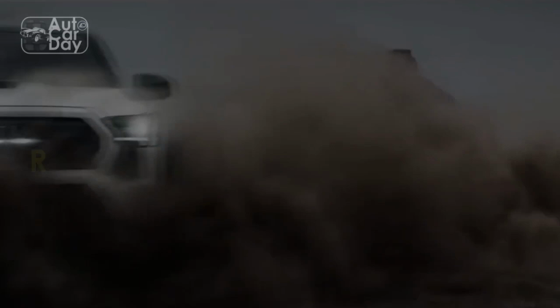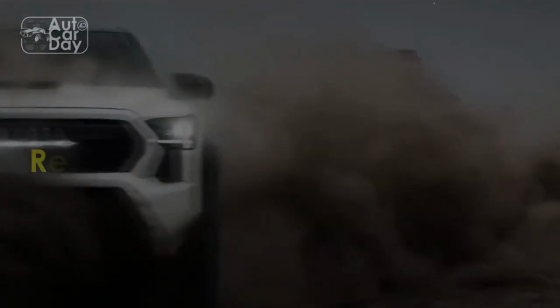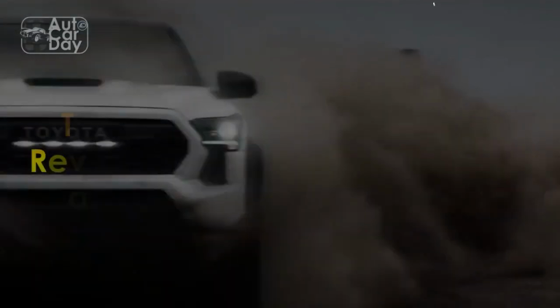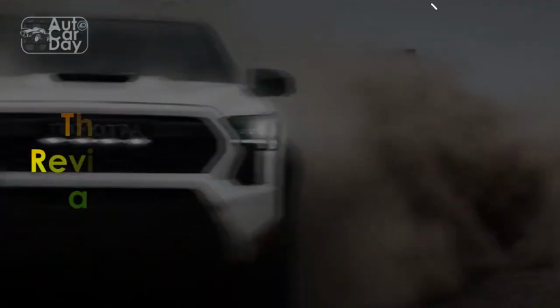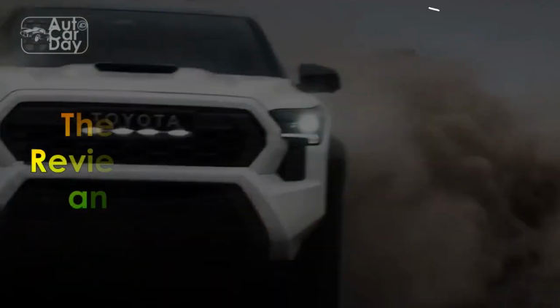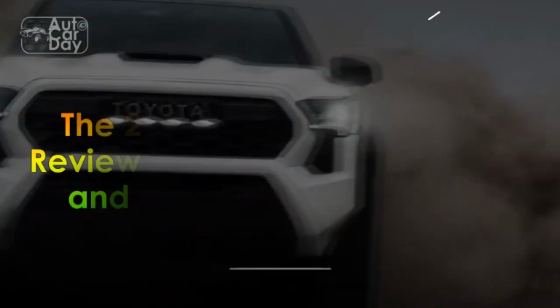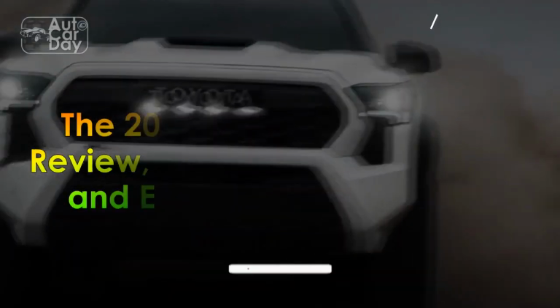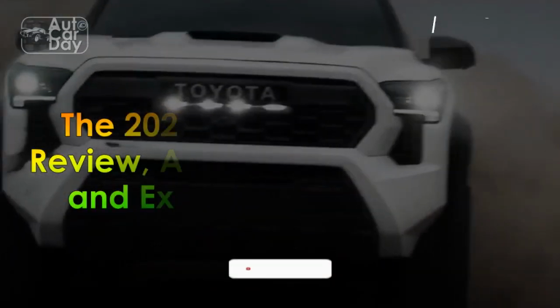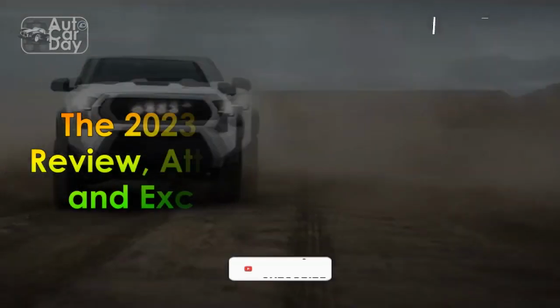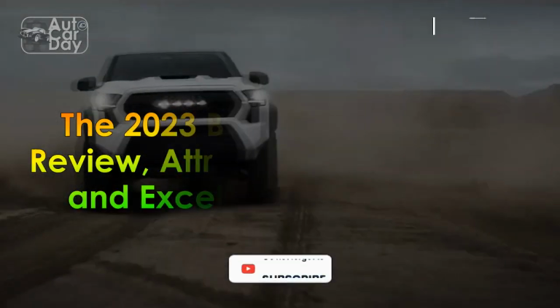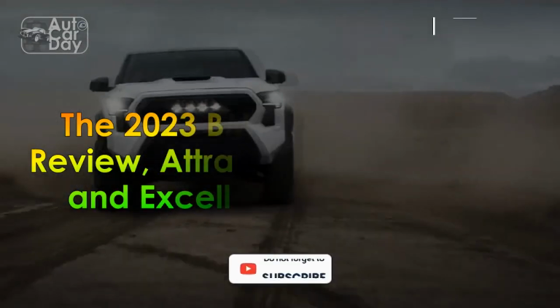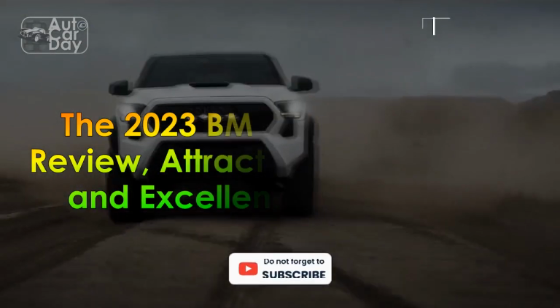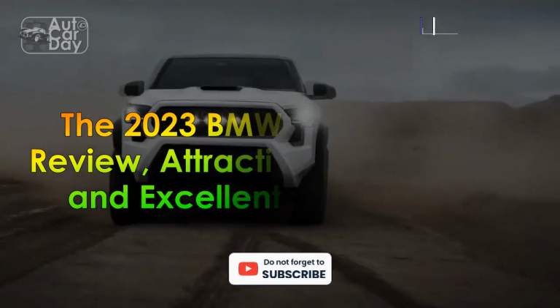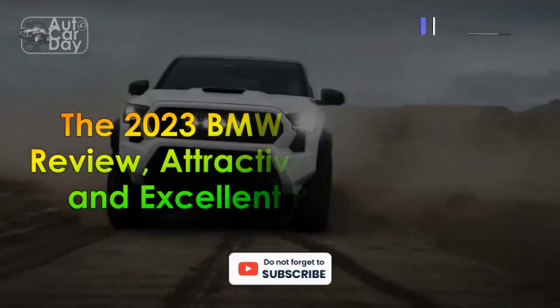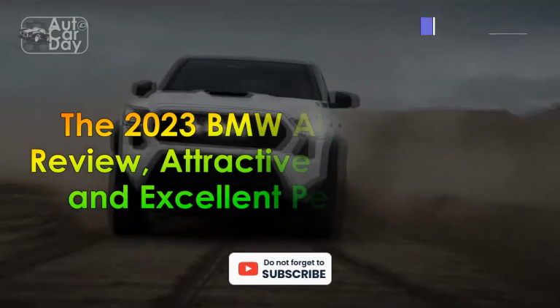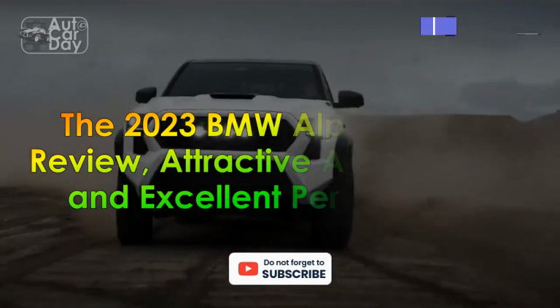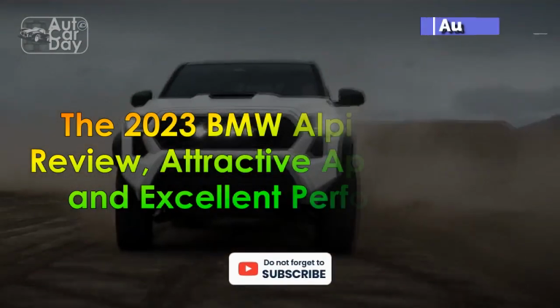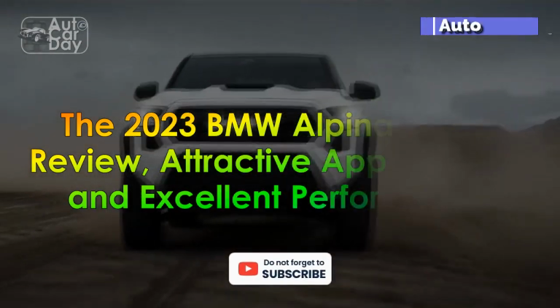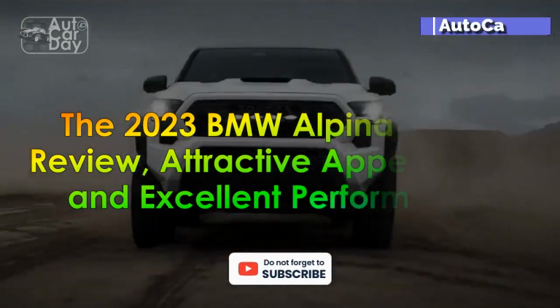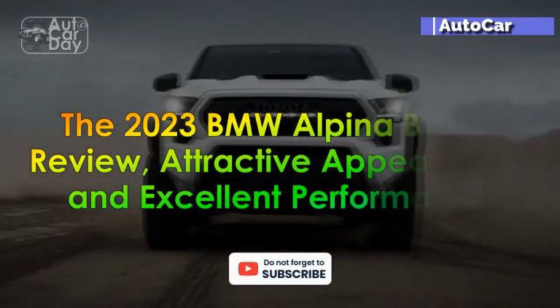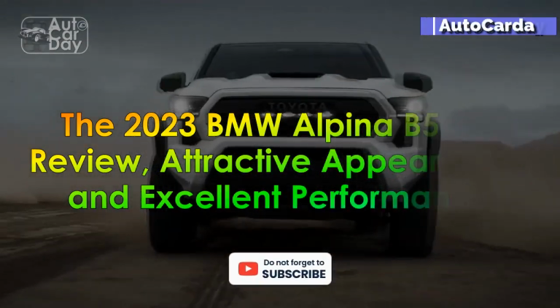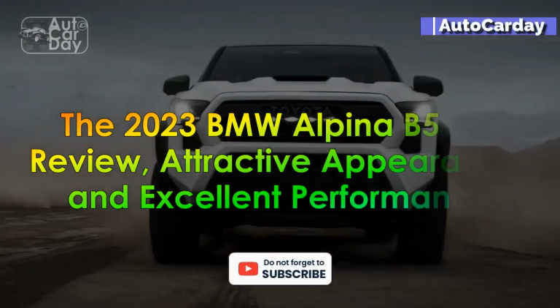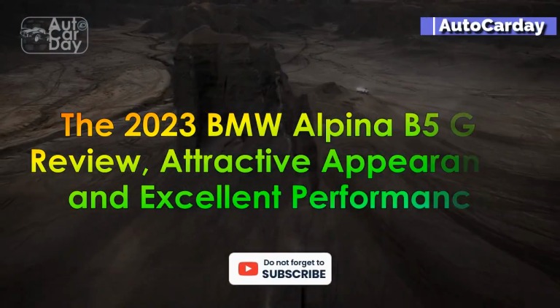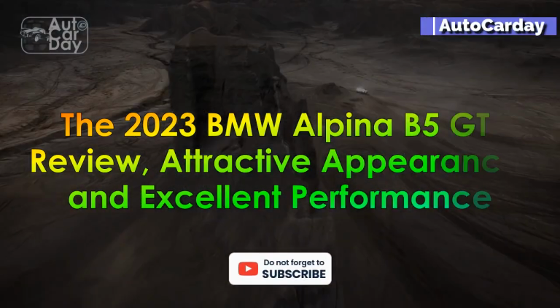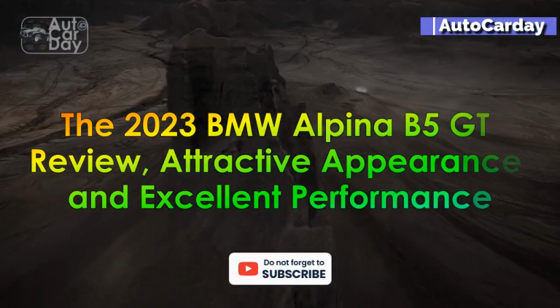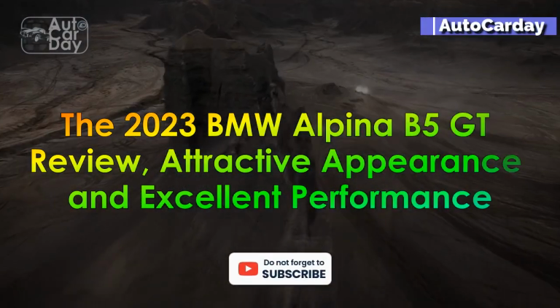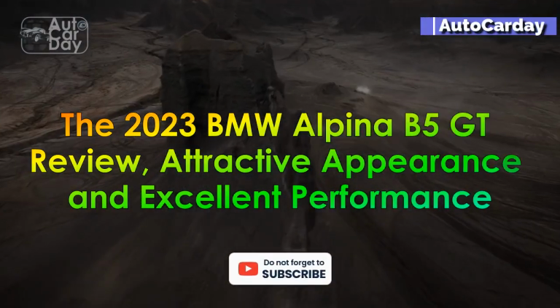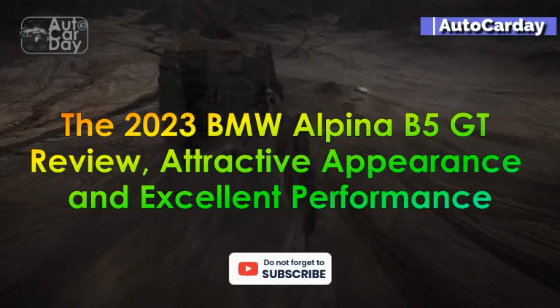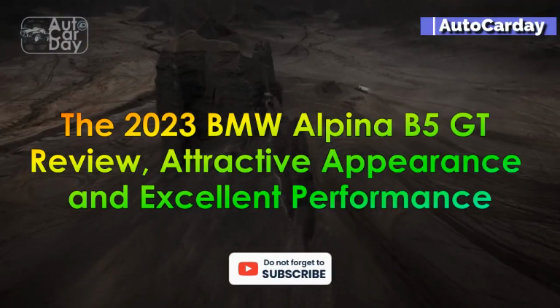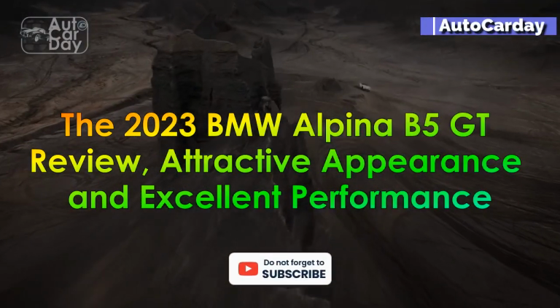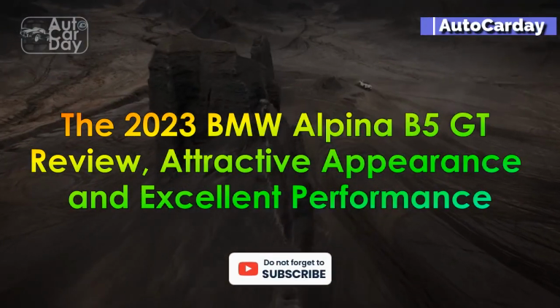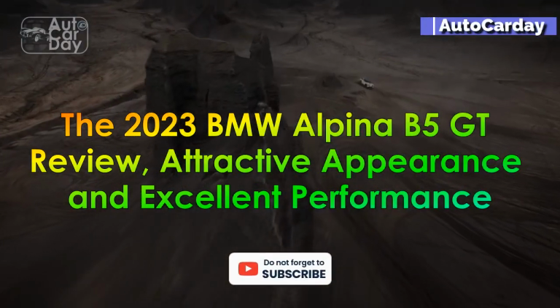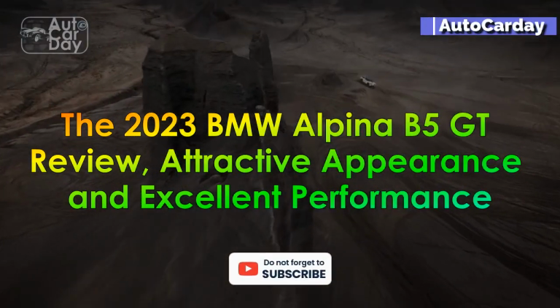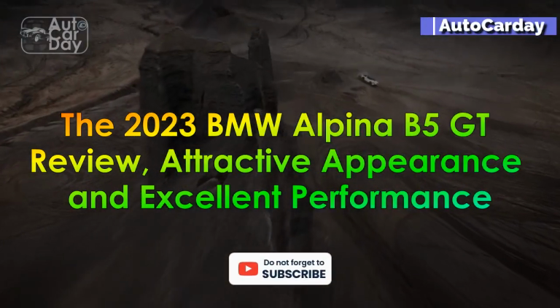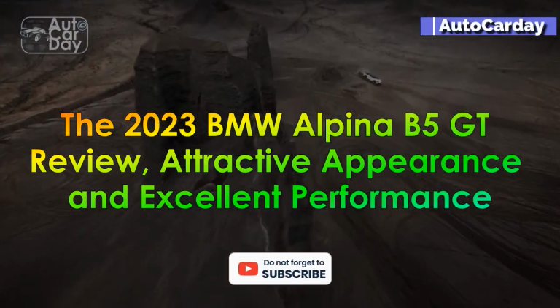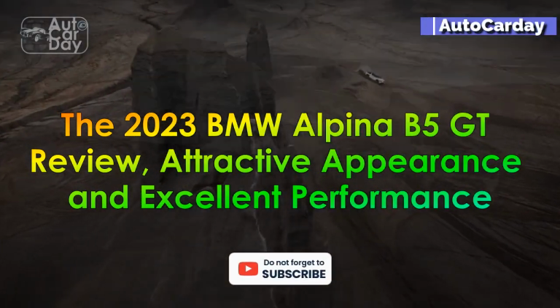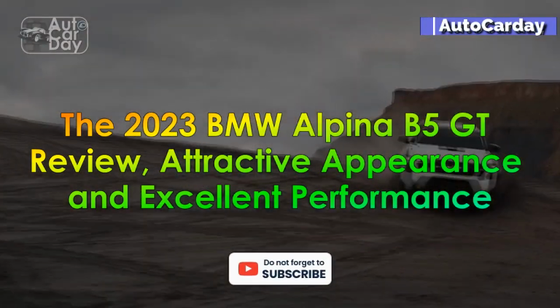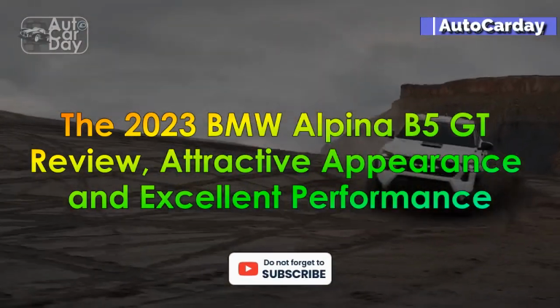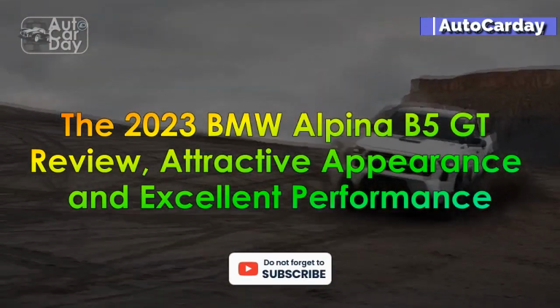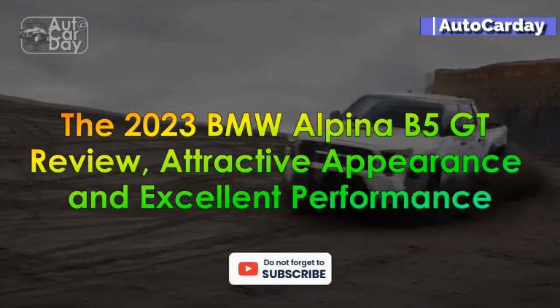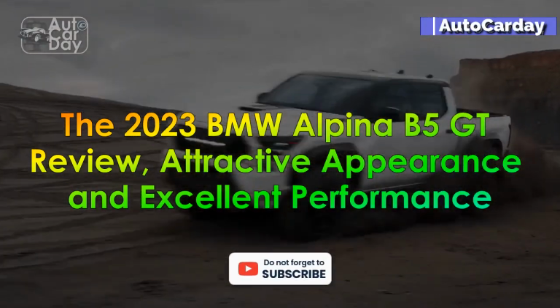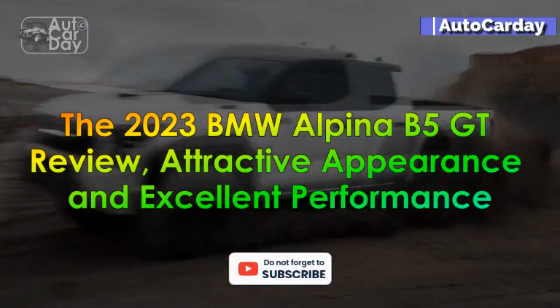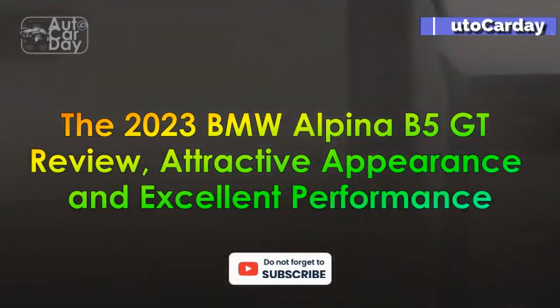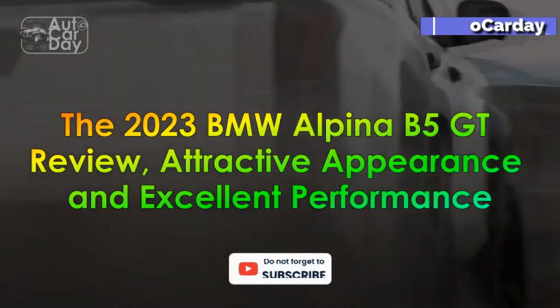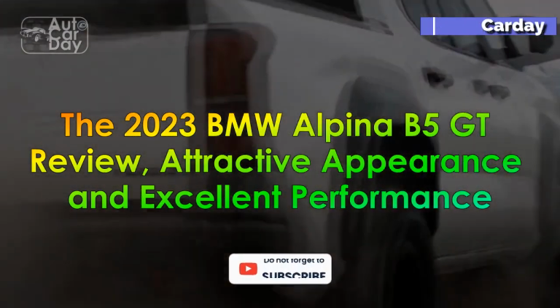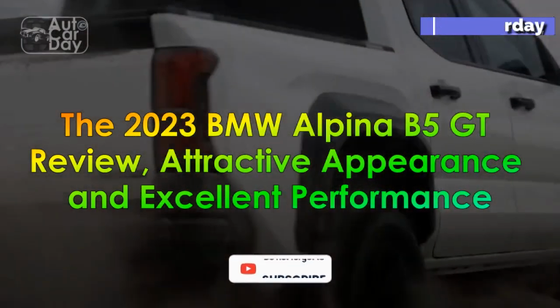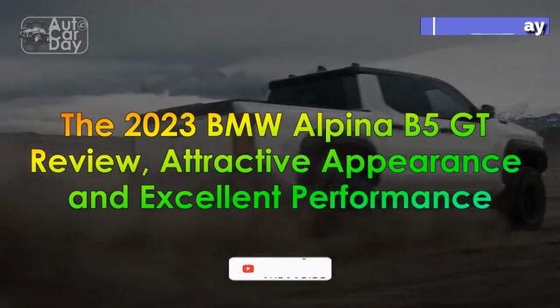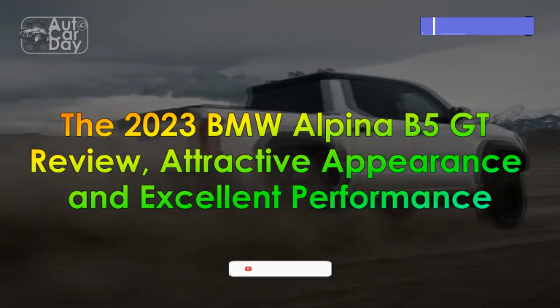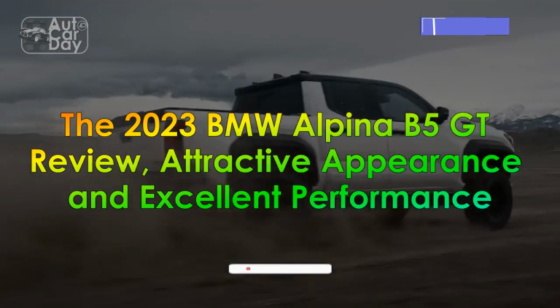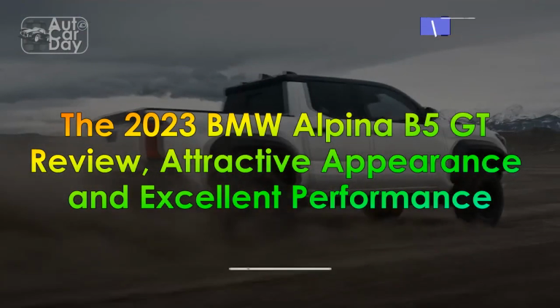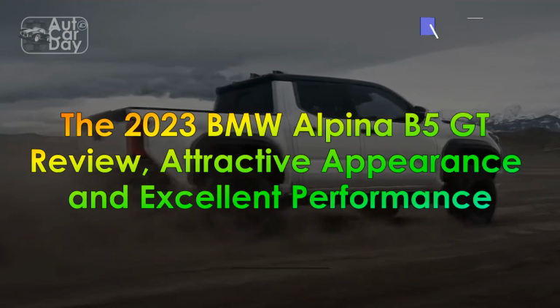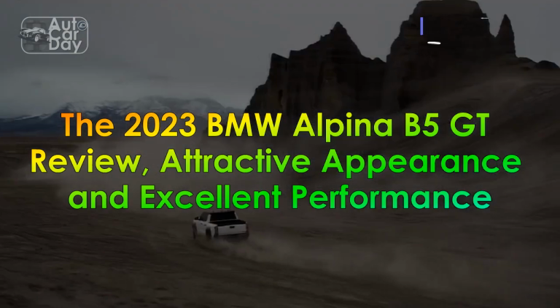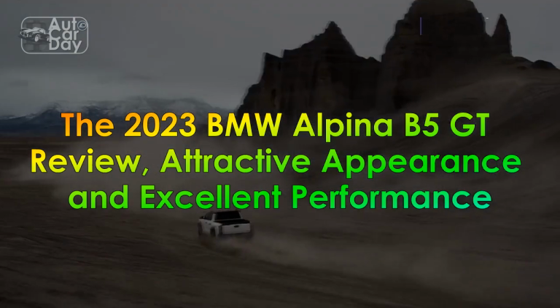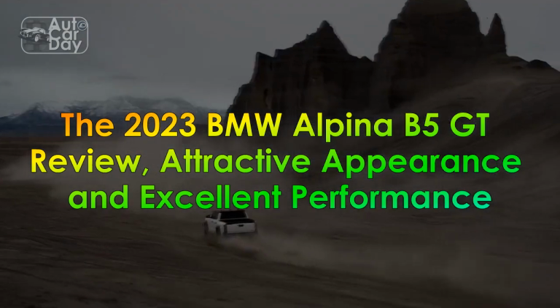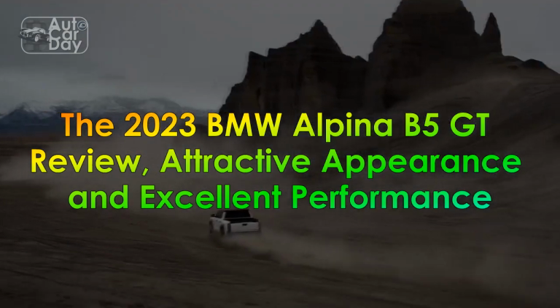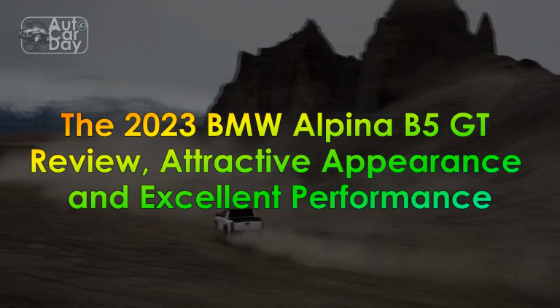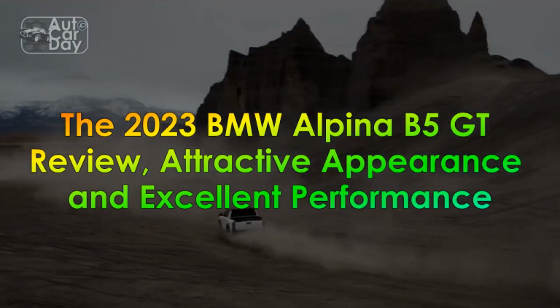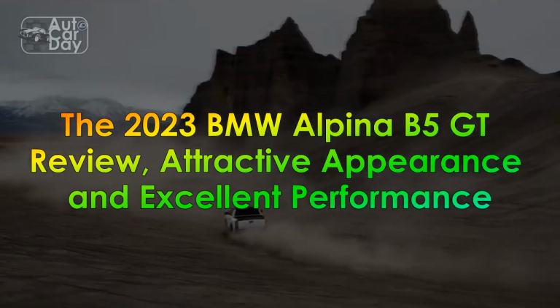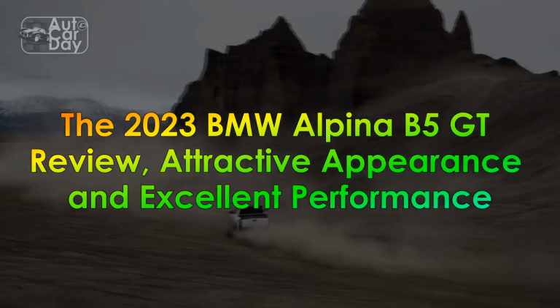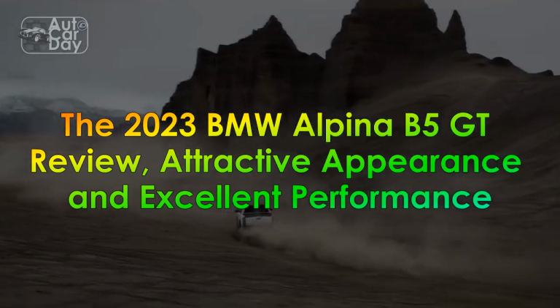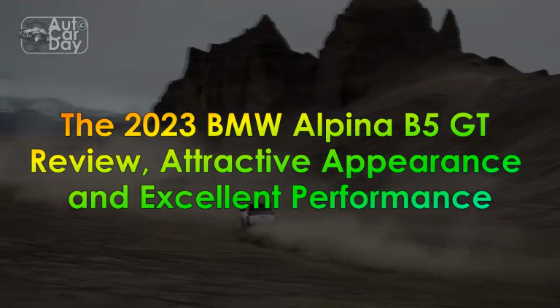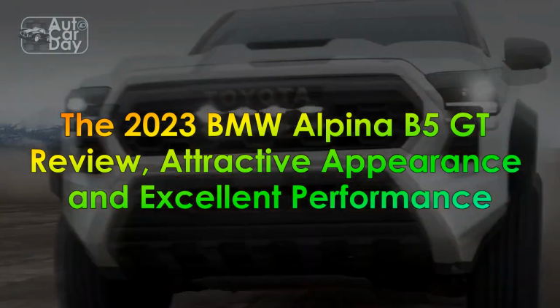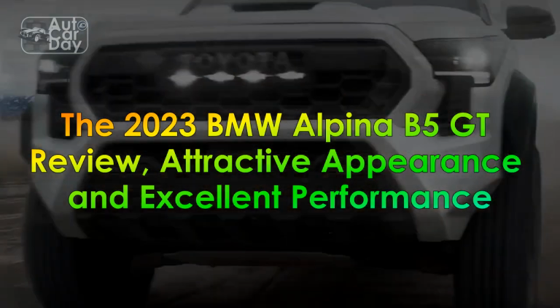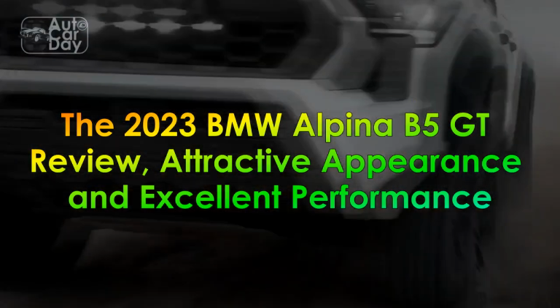The 2023 BMW Alpina B5 GT Review: Attractive Appearance and Excellent Performance.